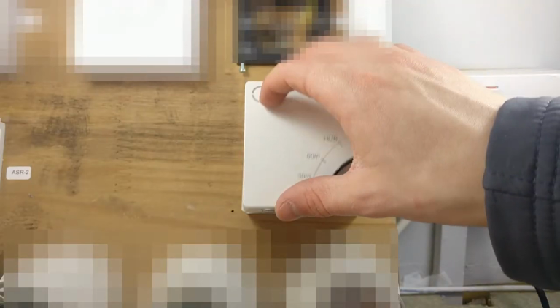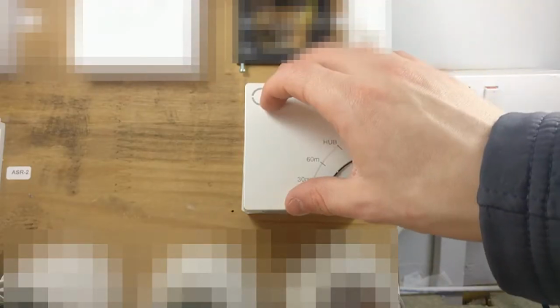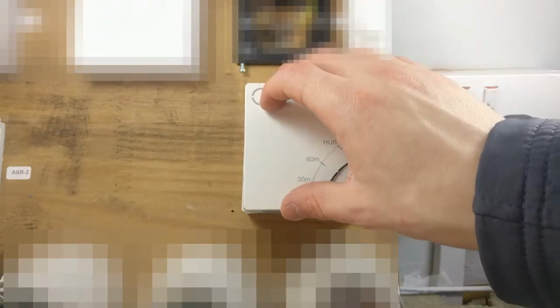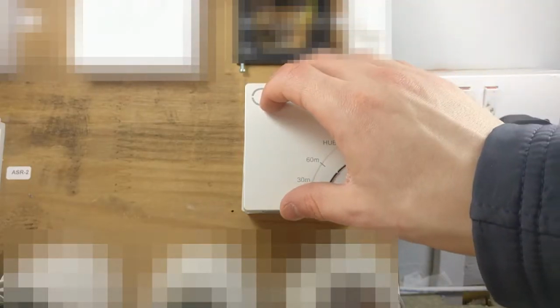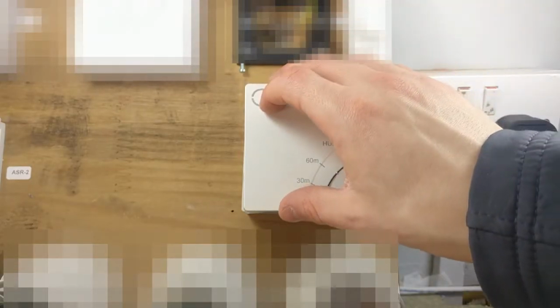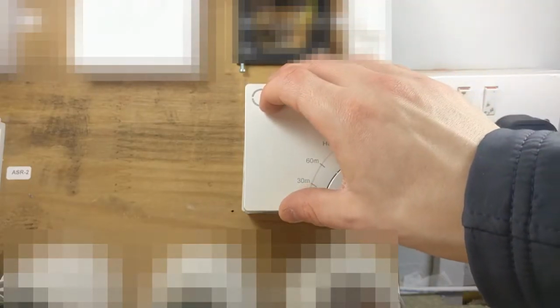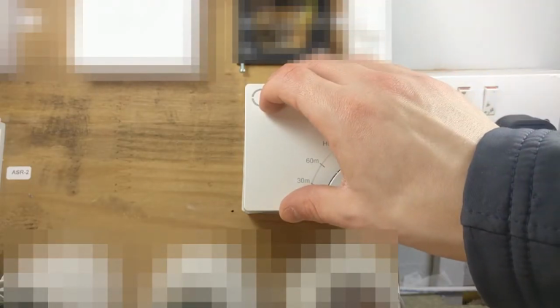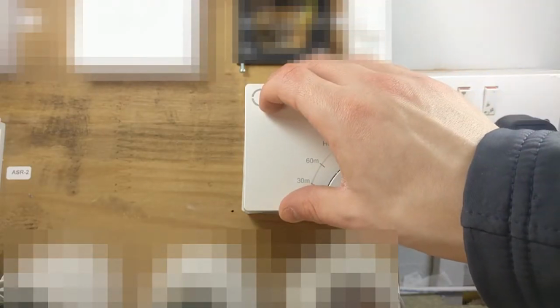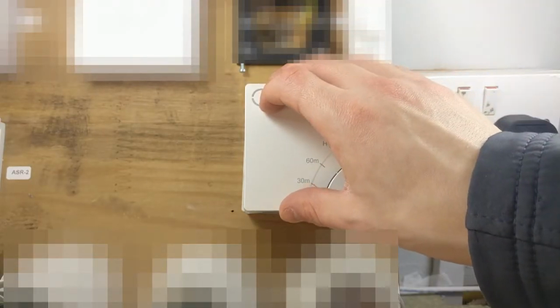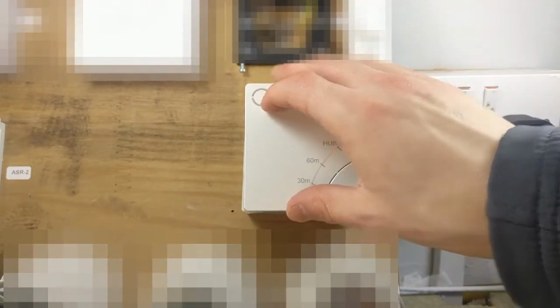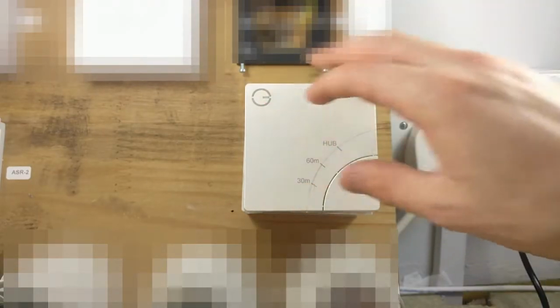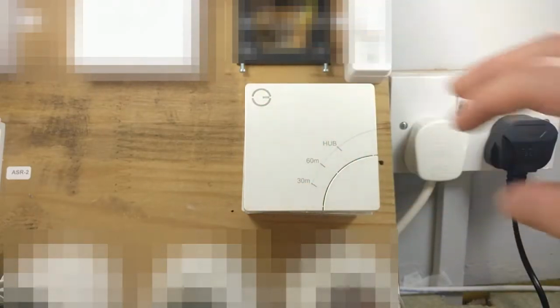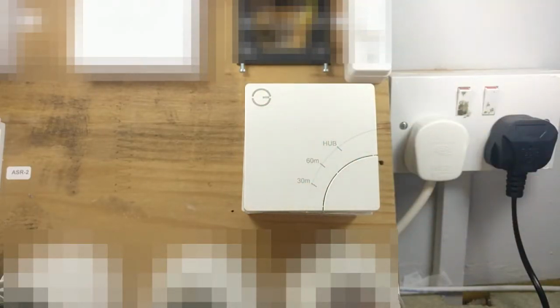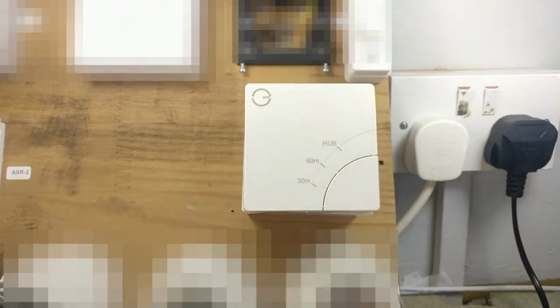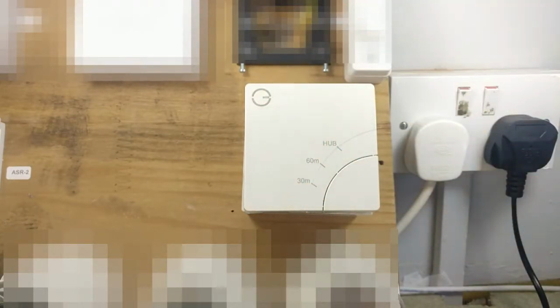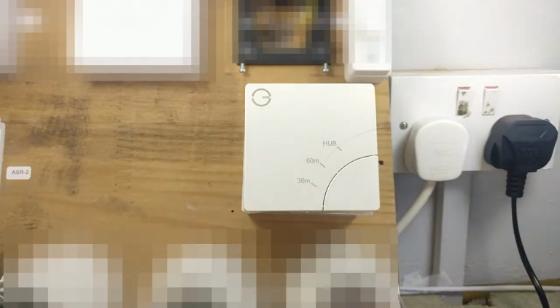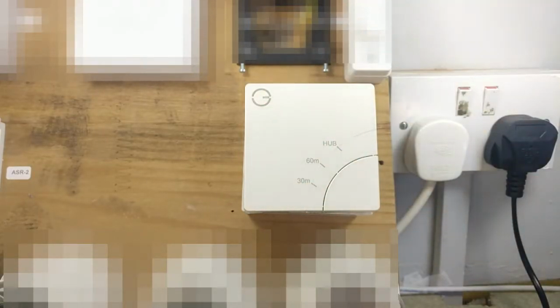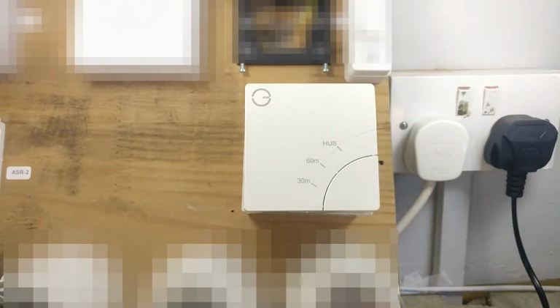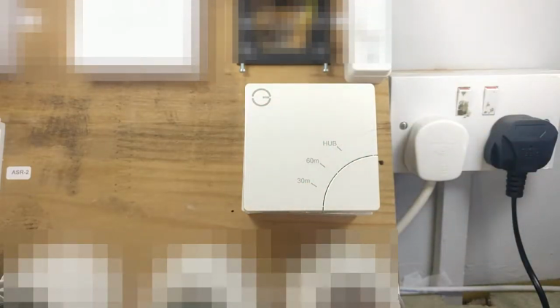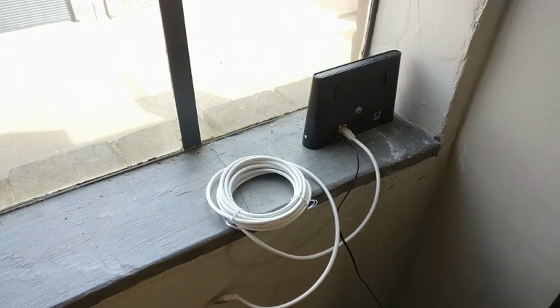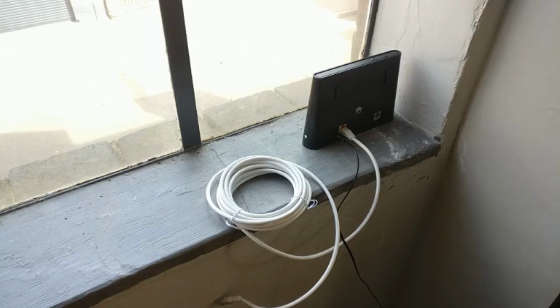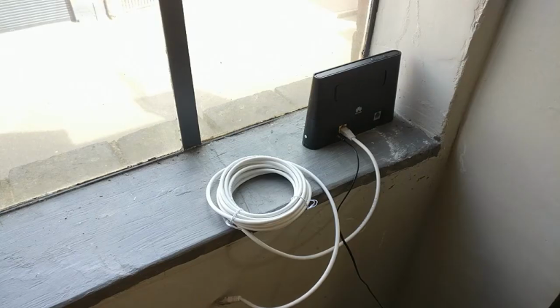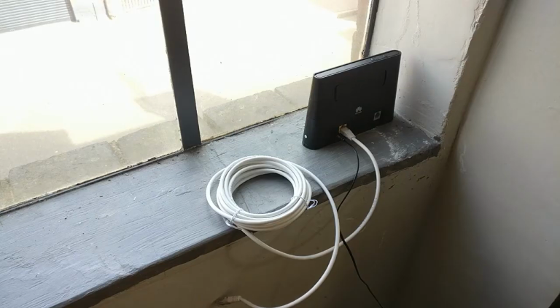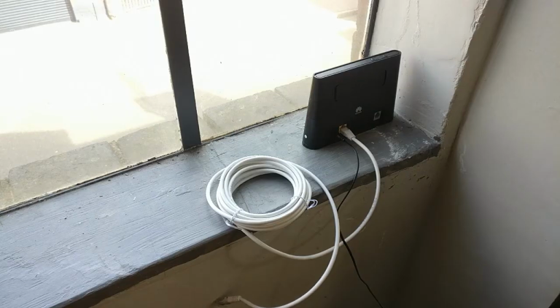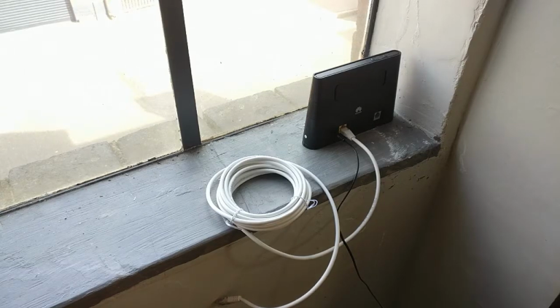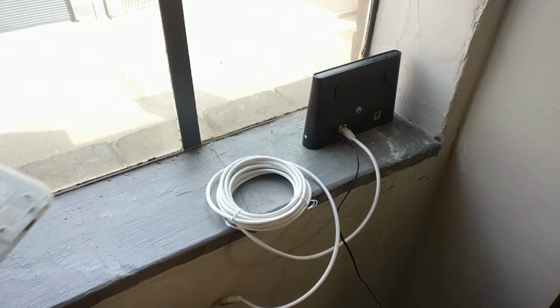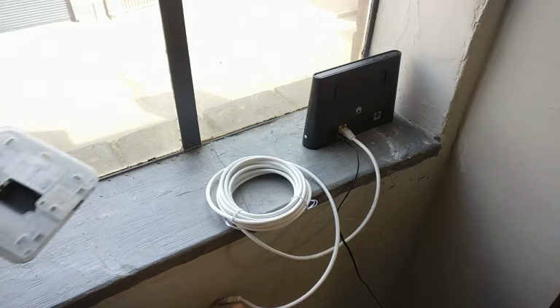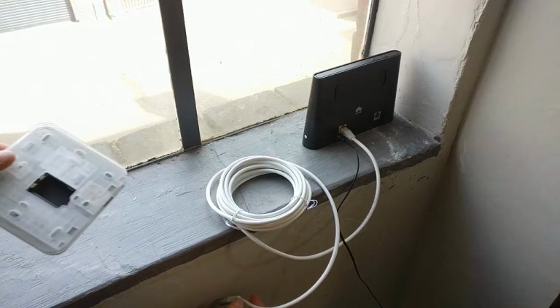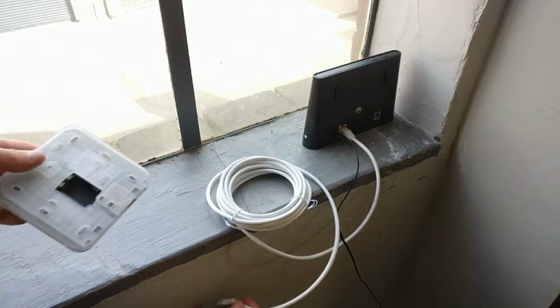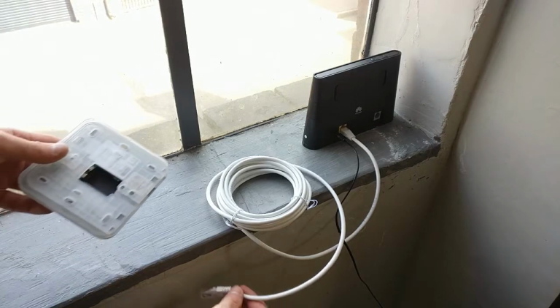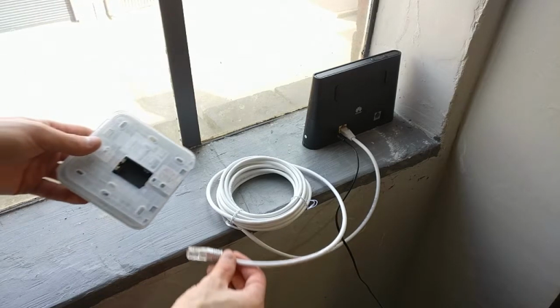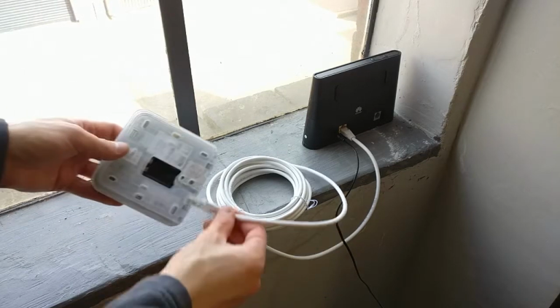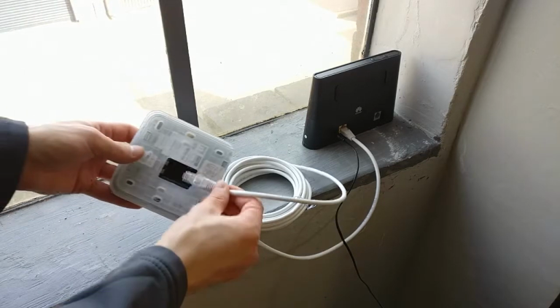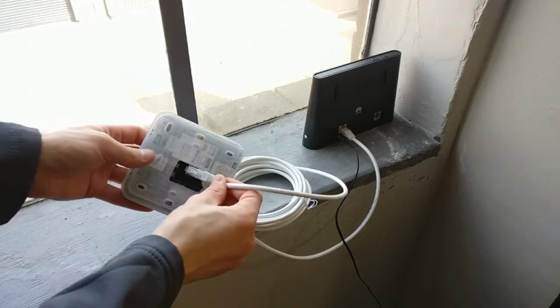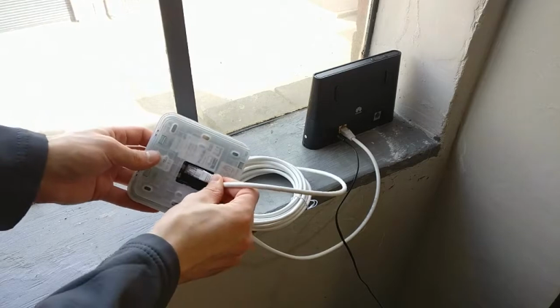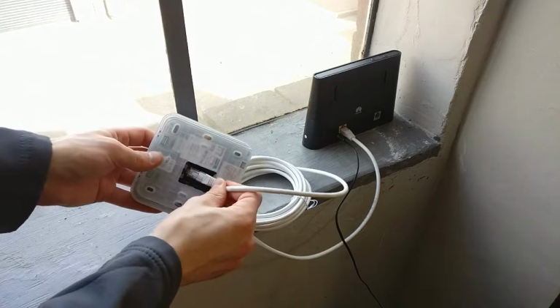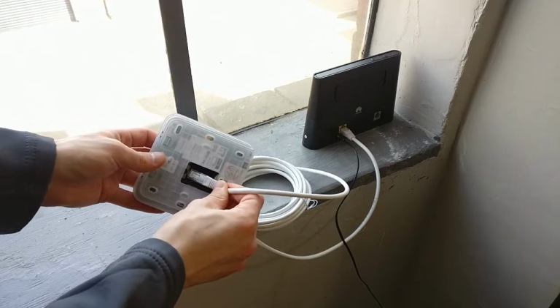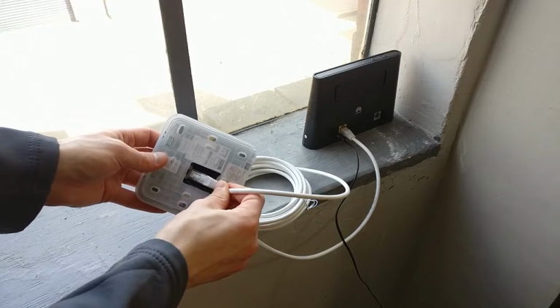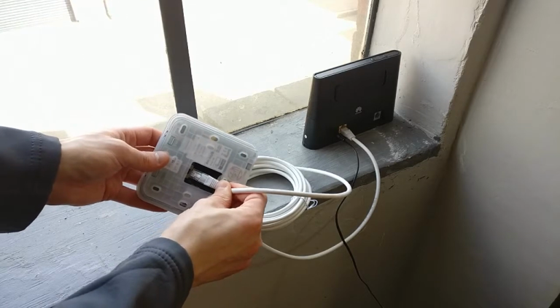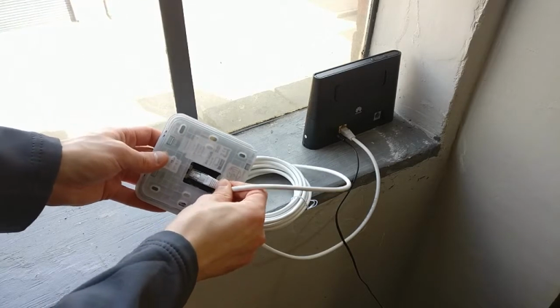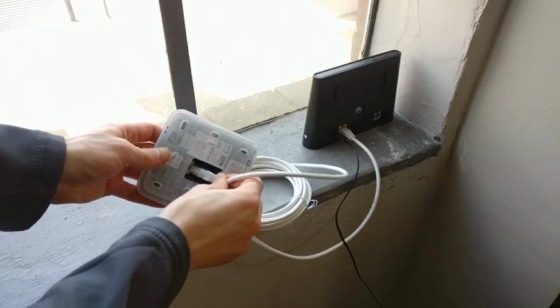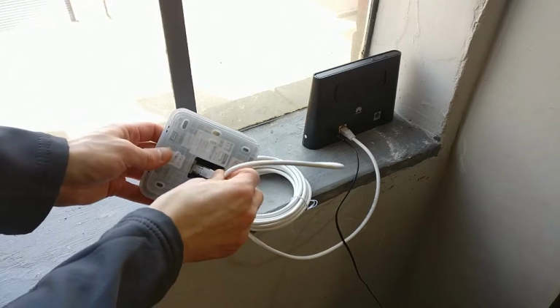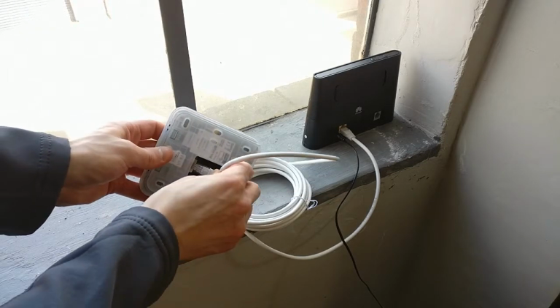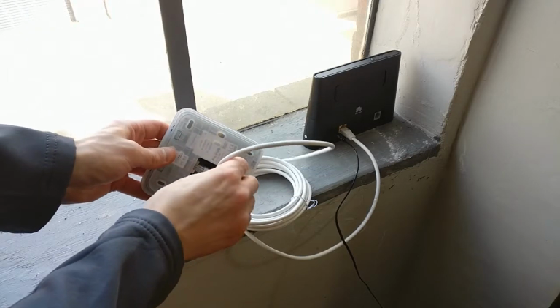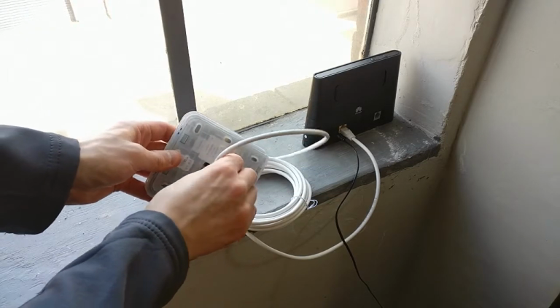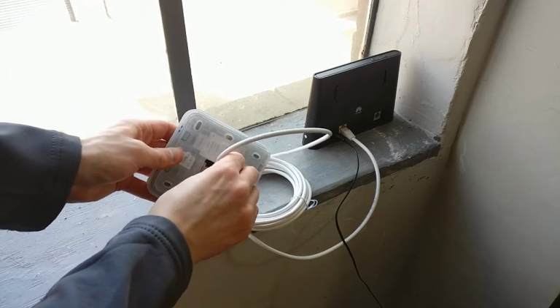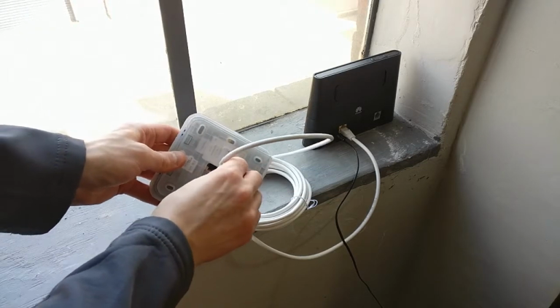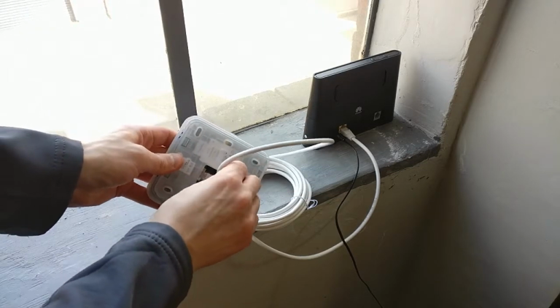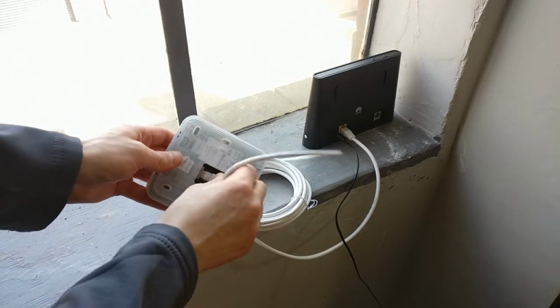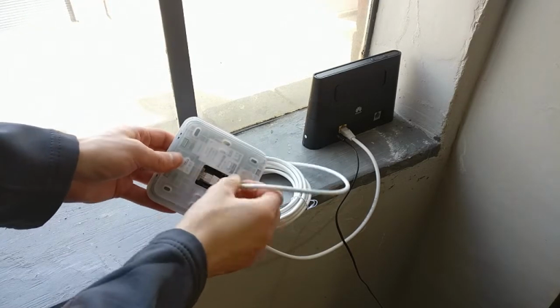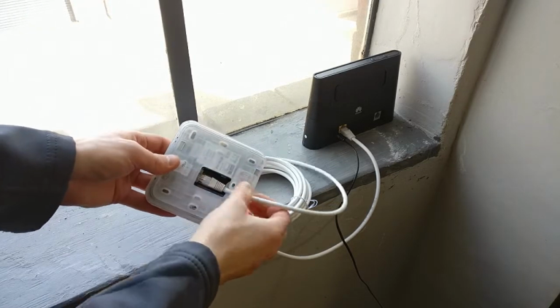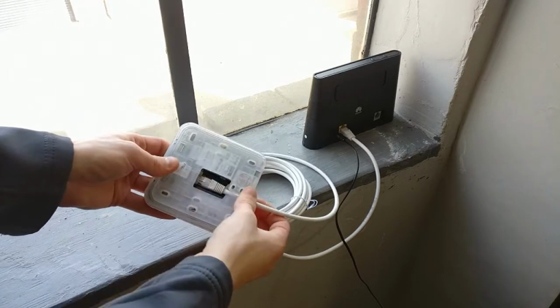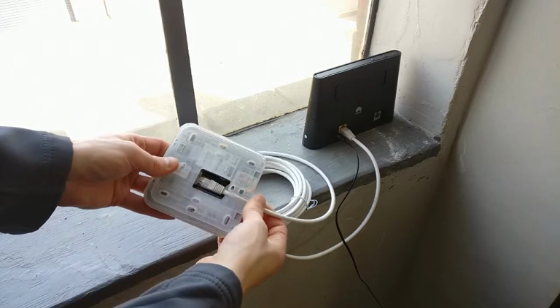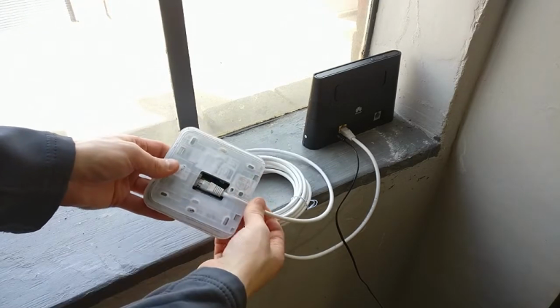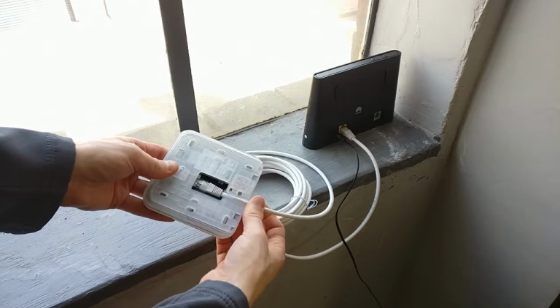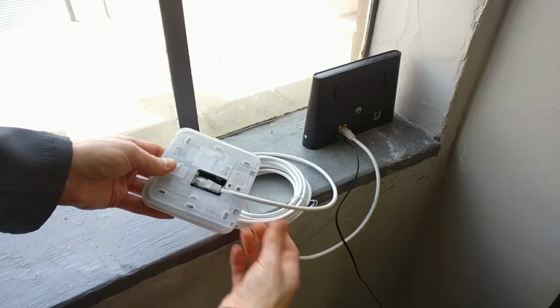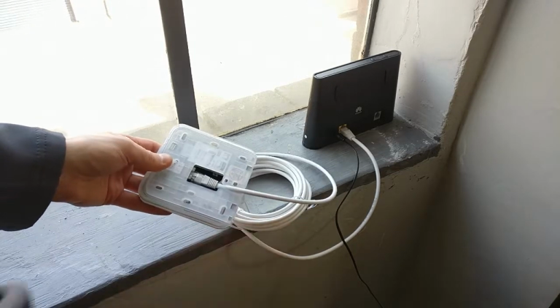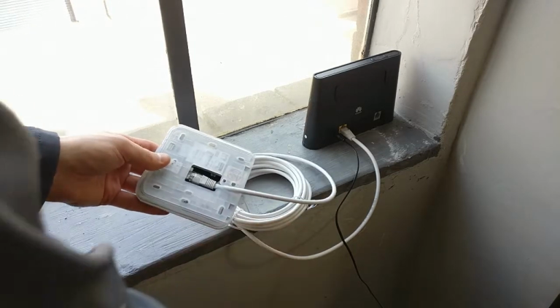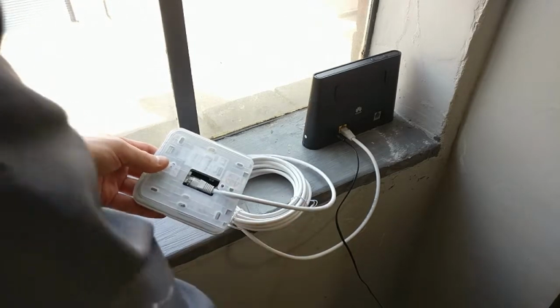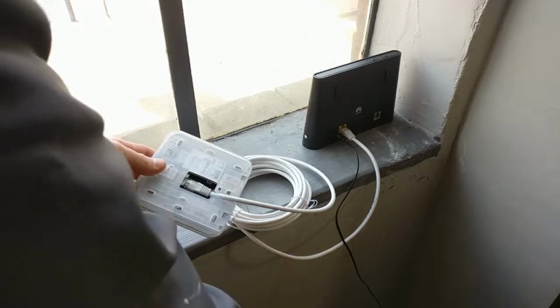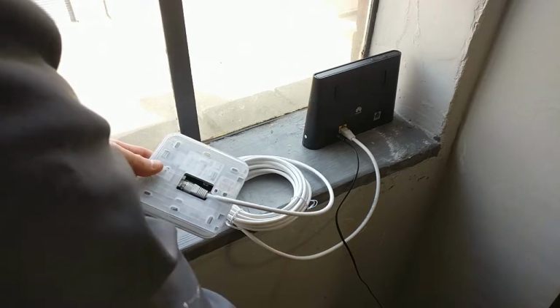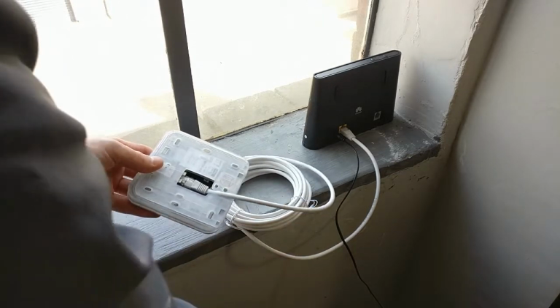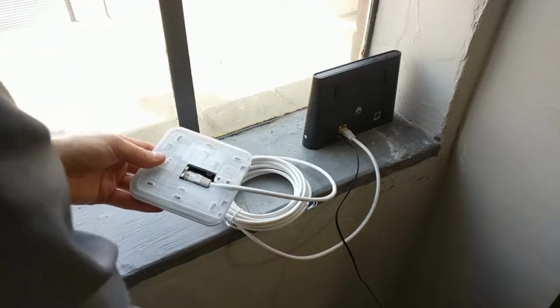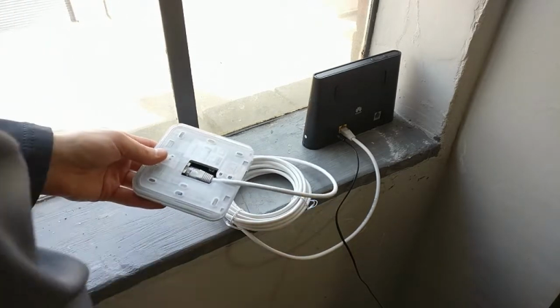Replace the front cover and finally return the hub to its original position, ensuring the power and ethernet cables are plugged in.